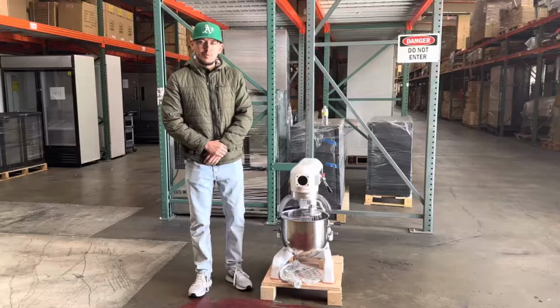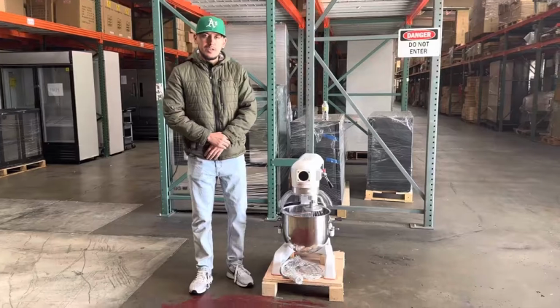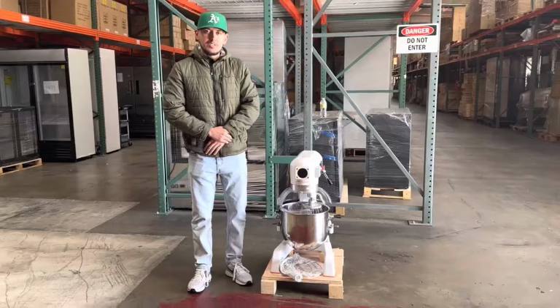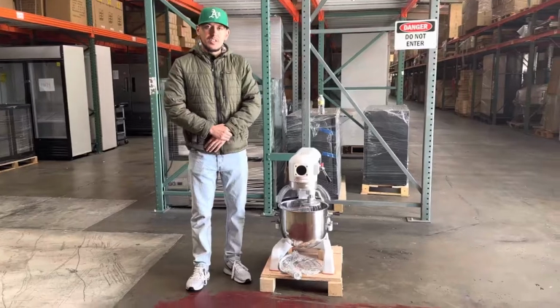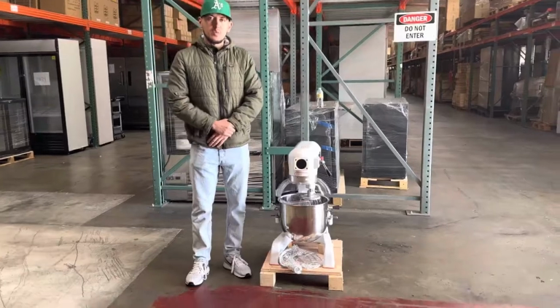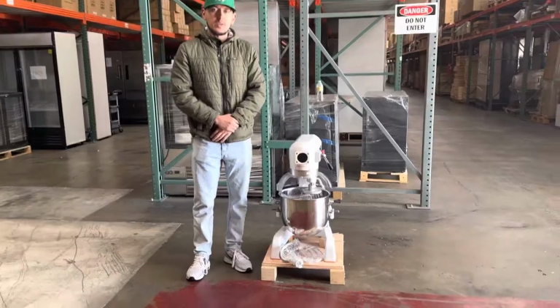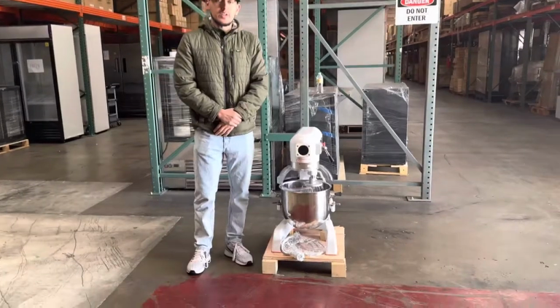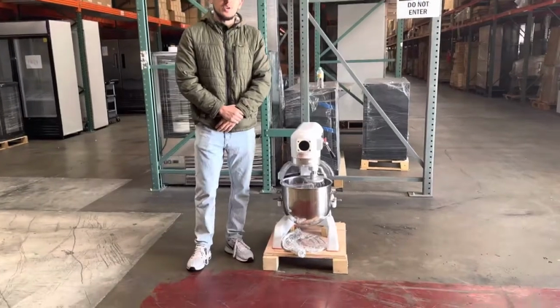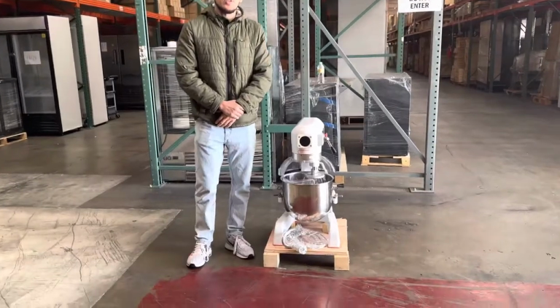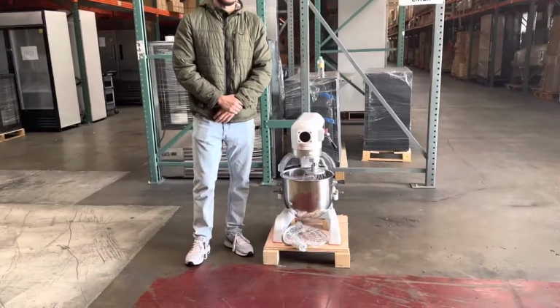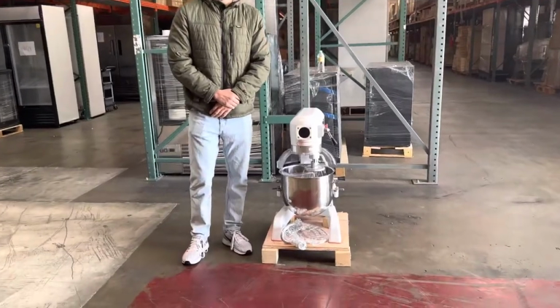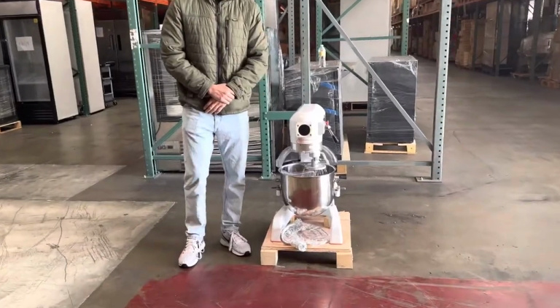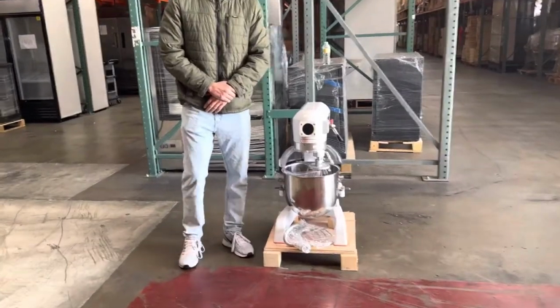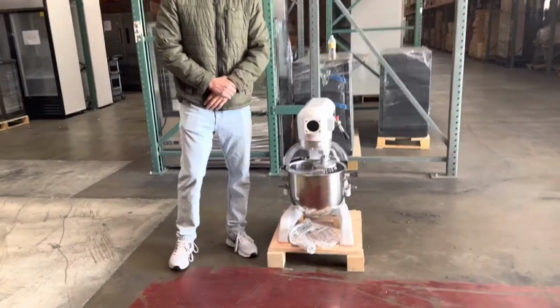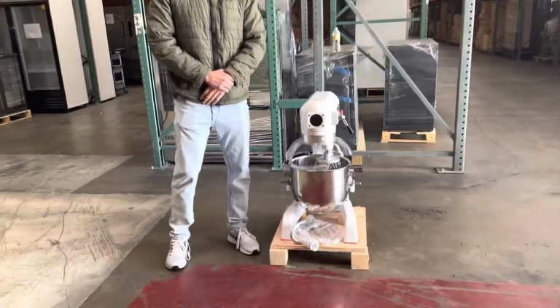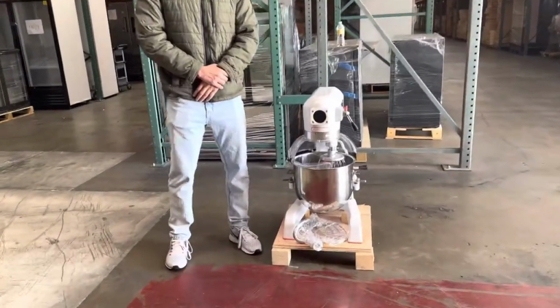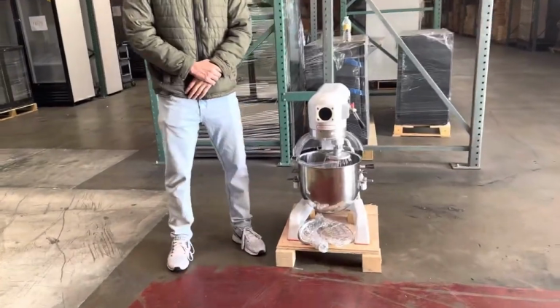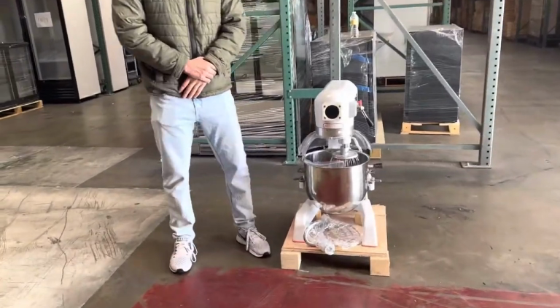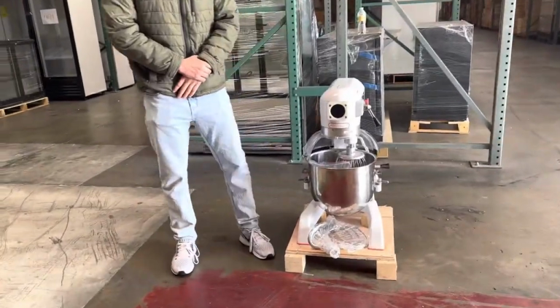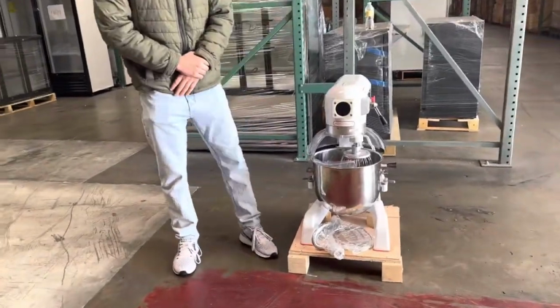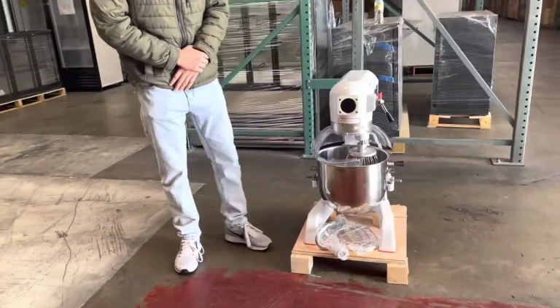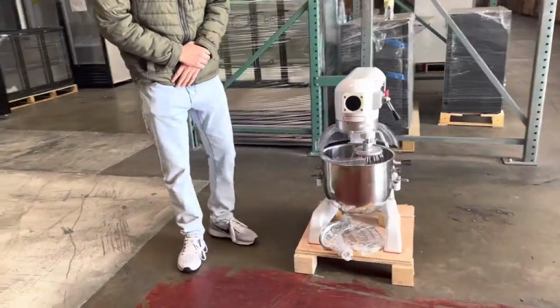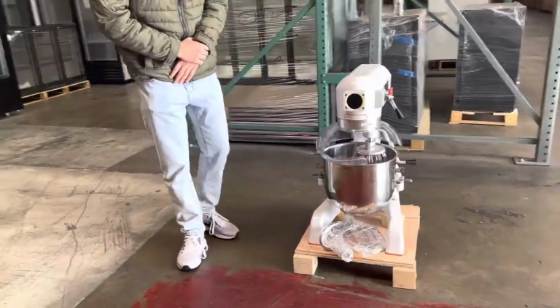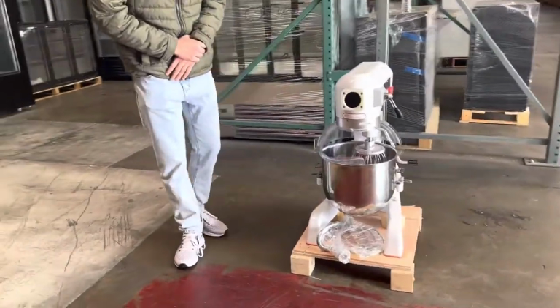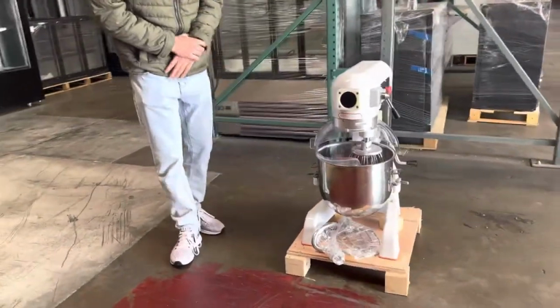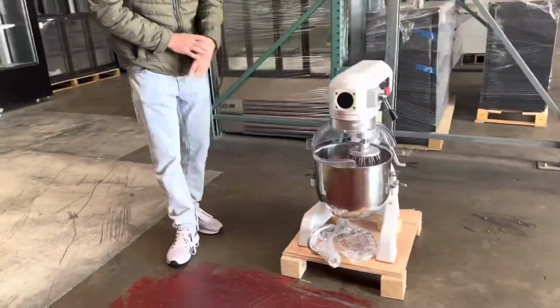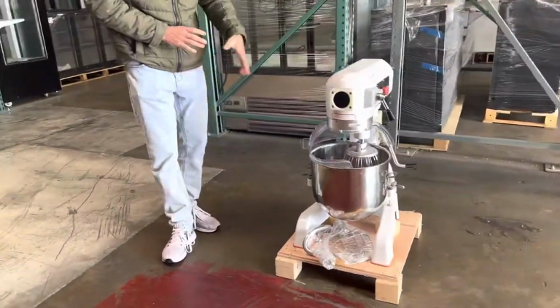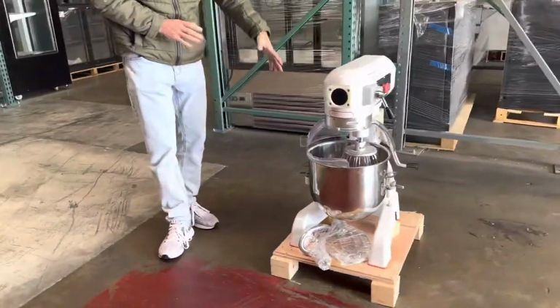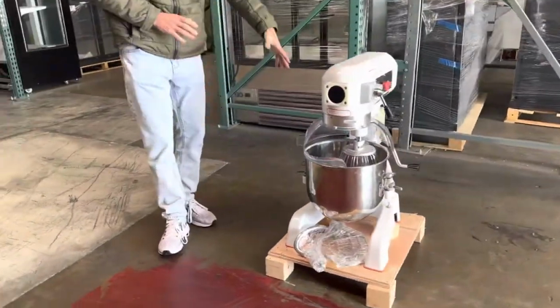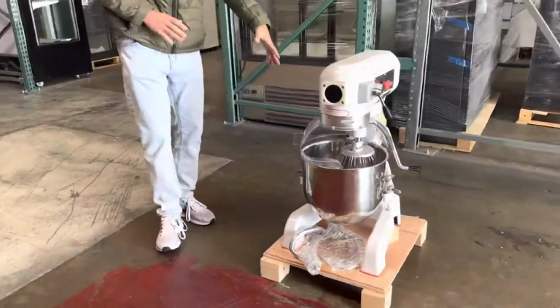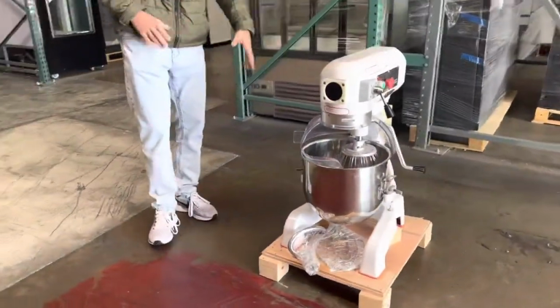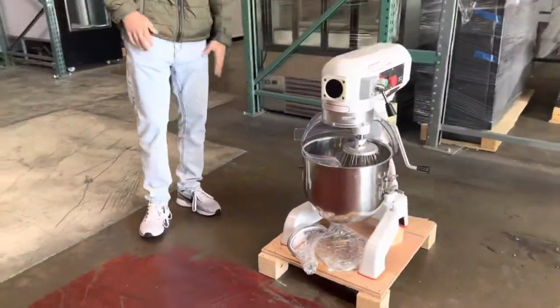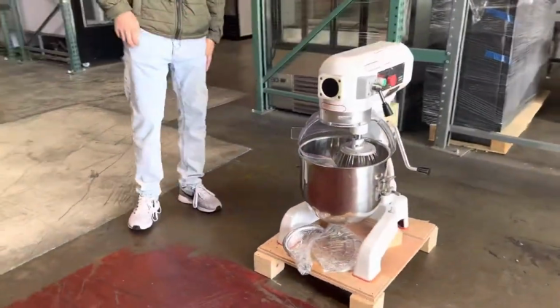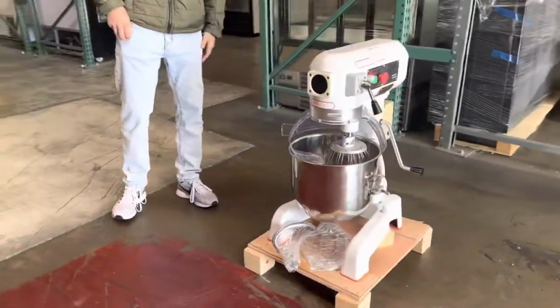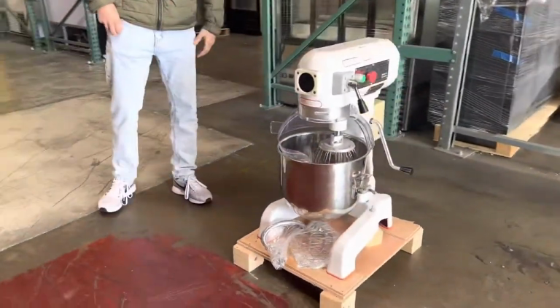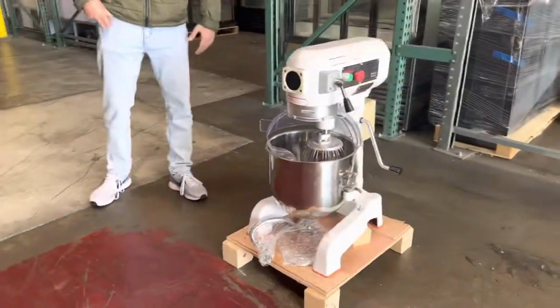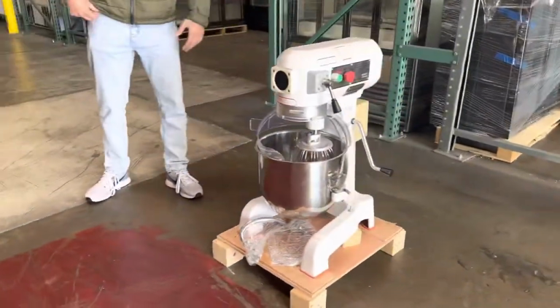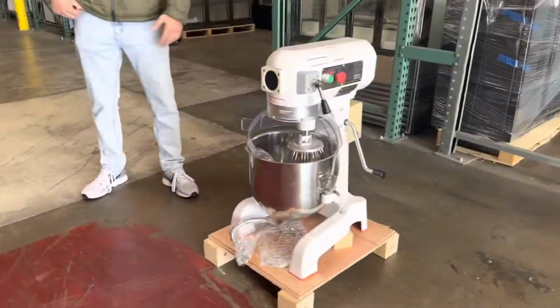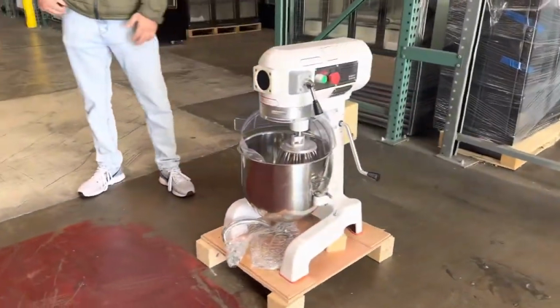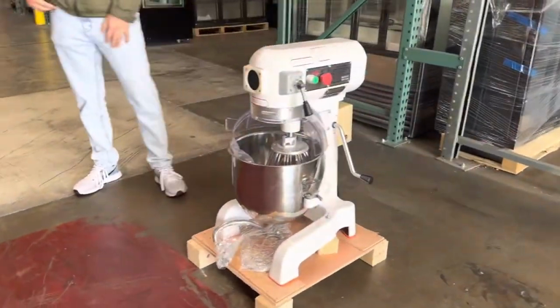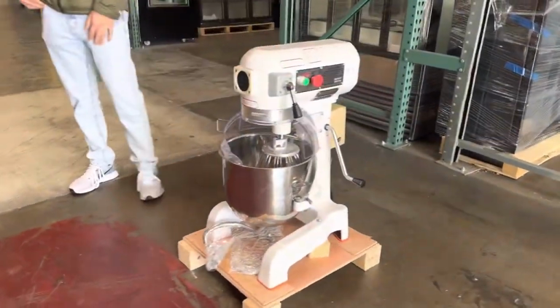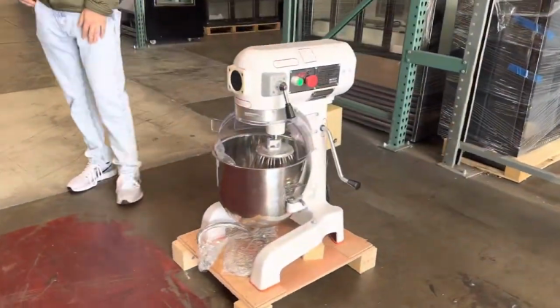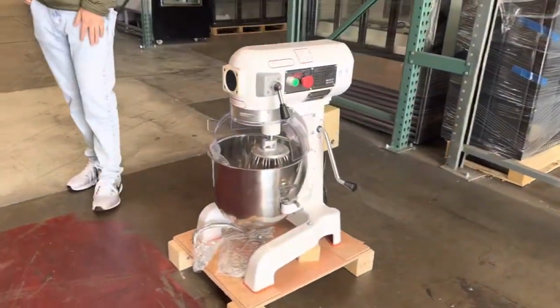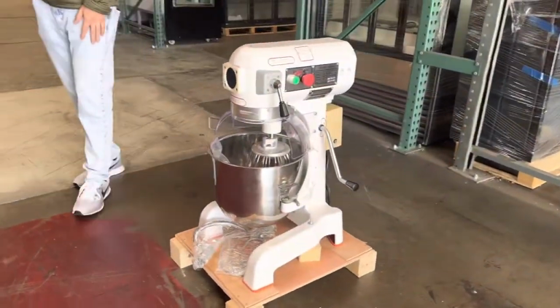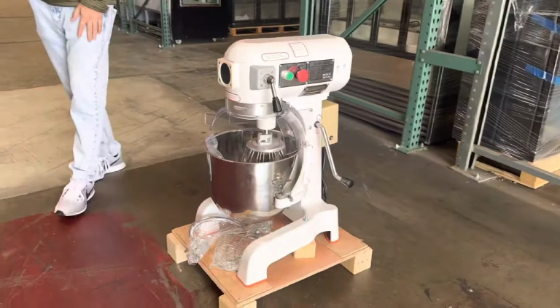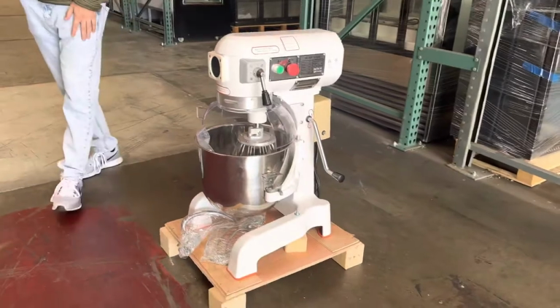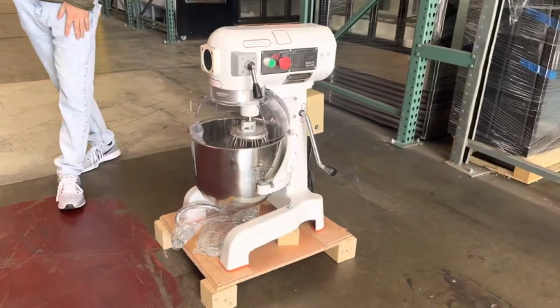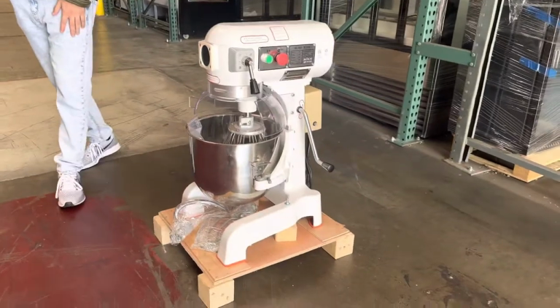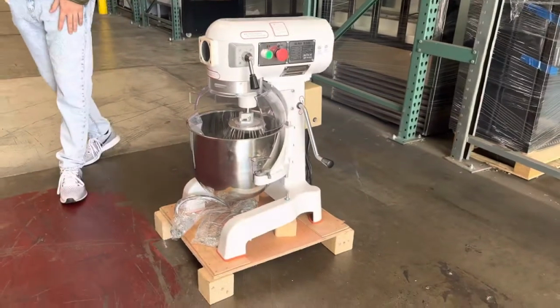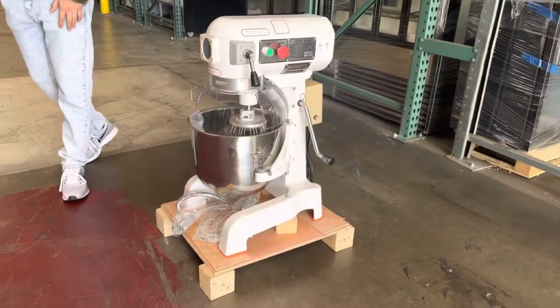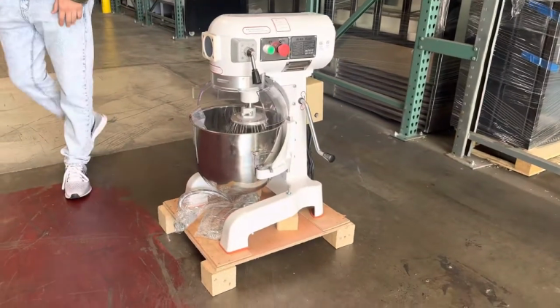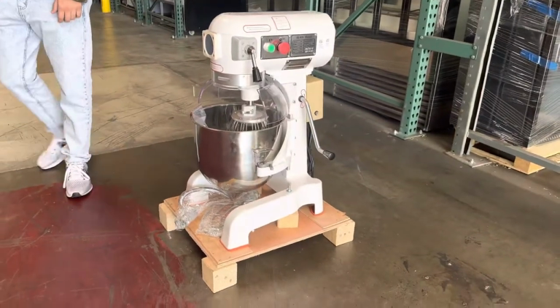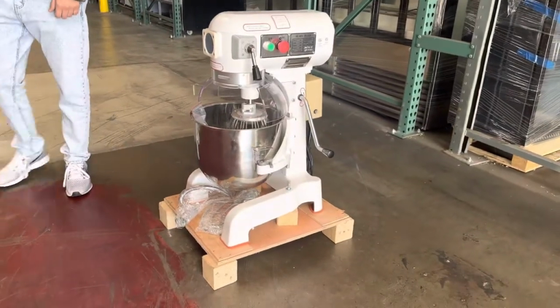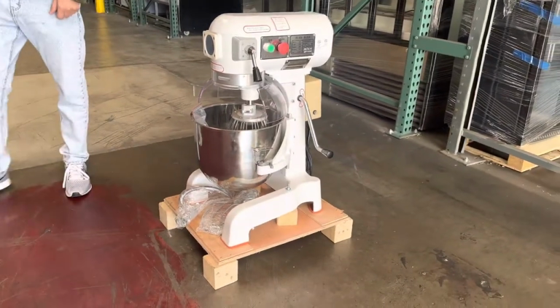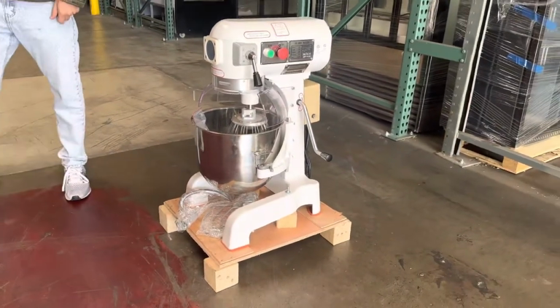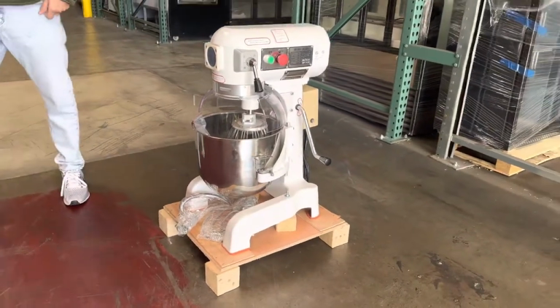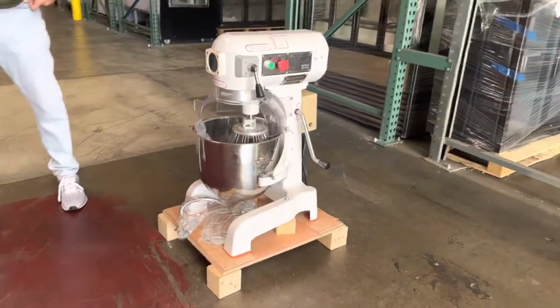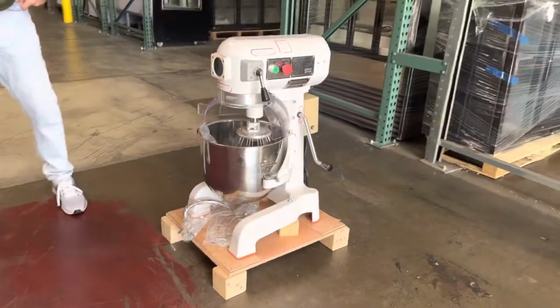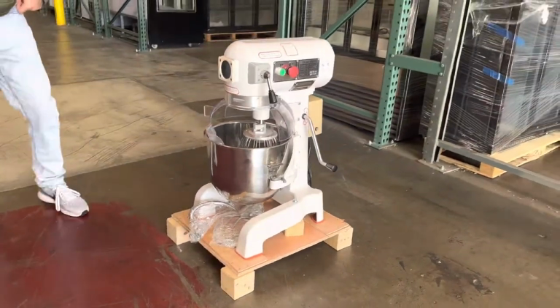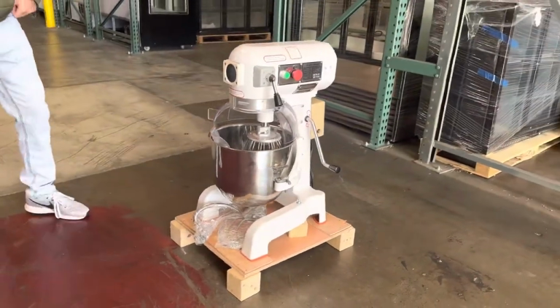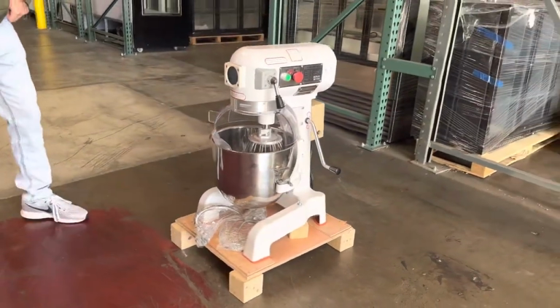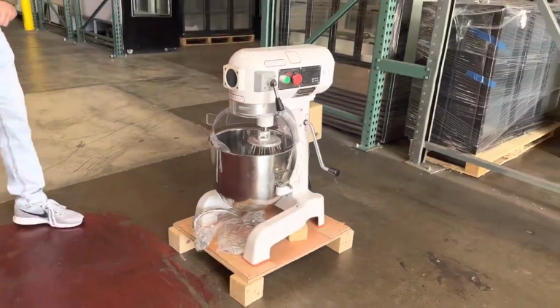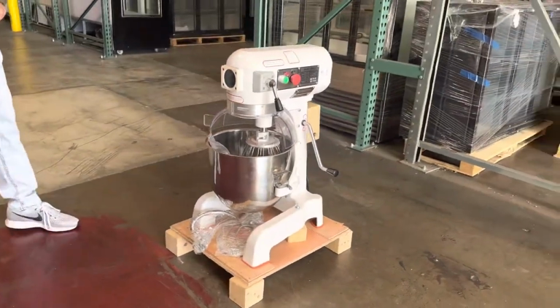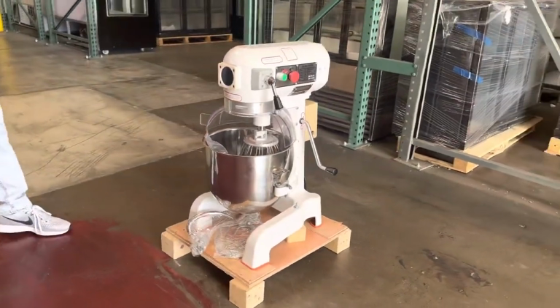Today we're going to demonstrate one of our brand new items. To my left you're going to be looking at one of our brand new mixers — this is going to be a 20 quart mixer.